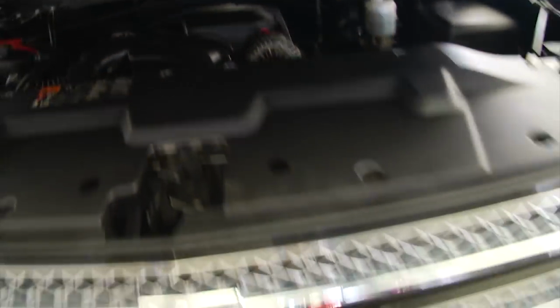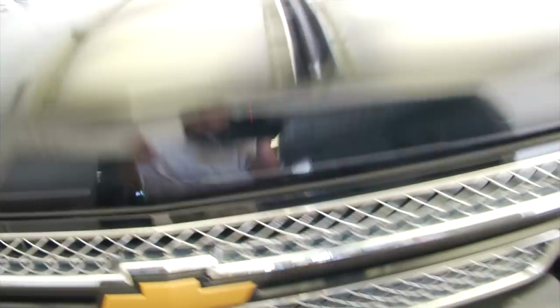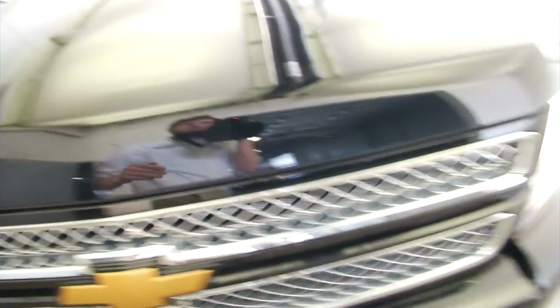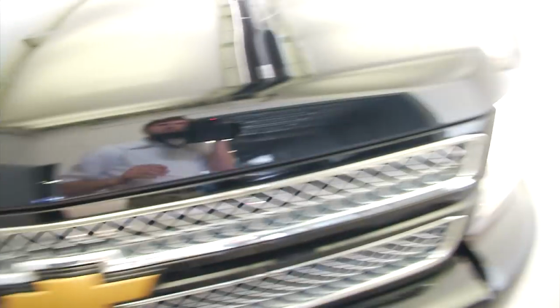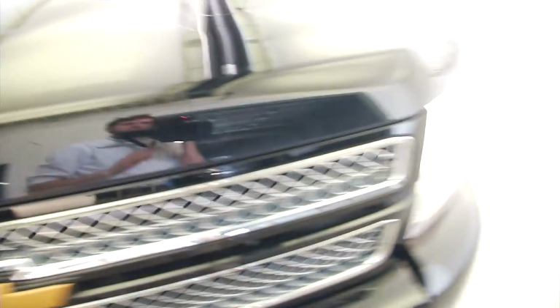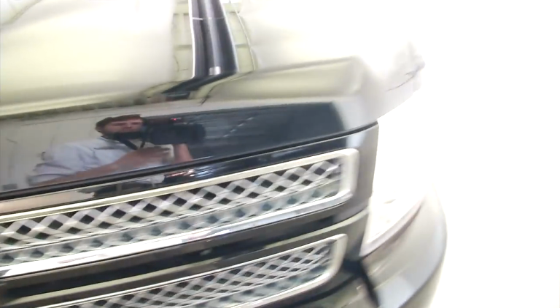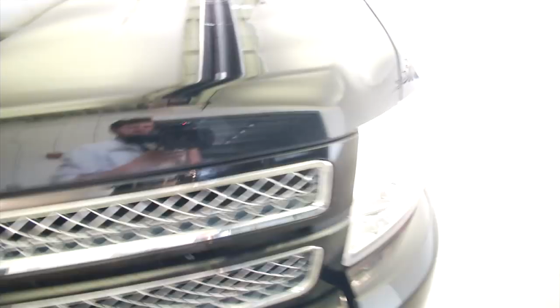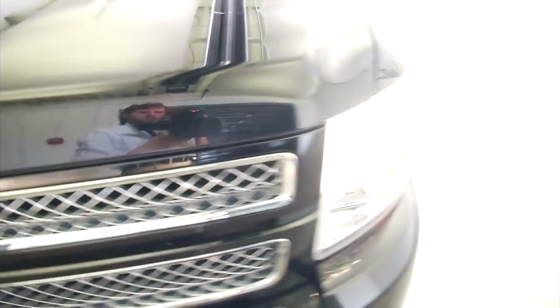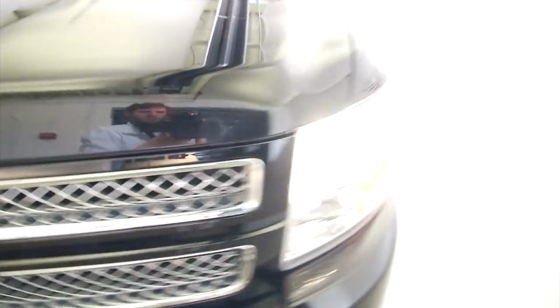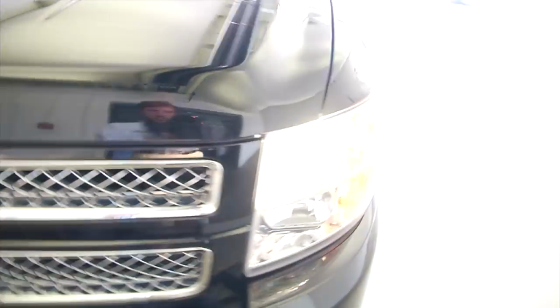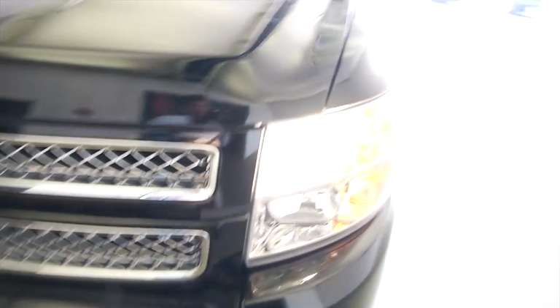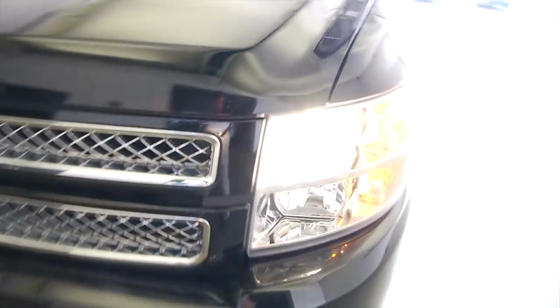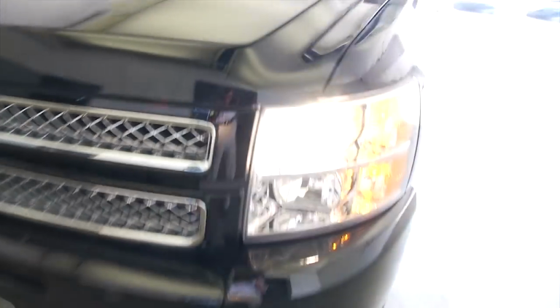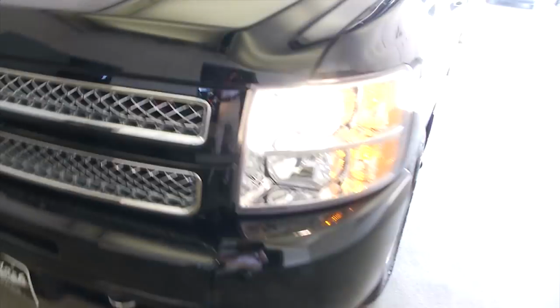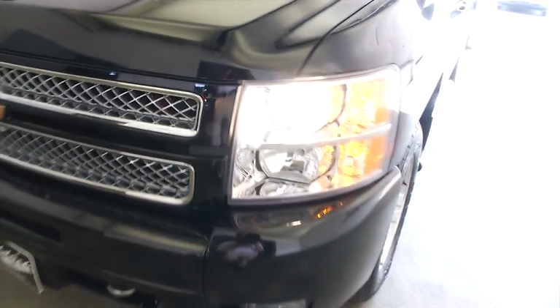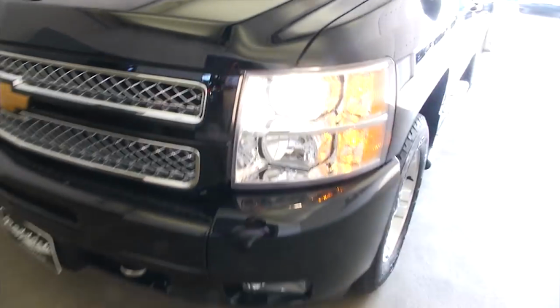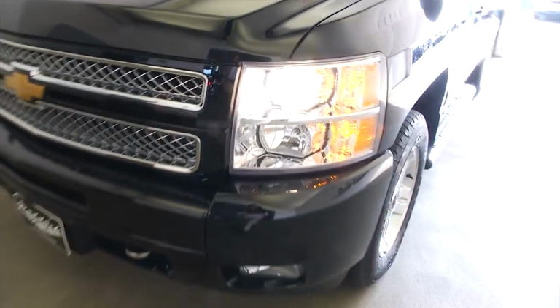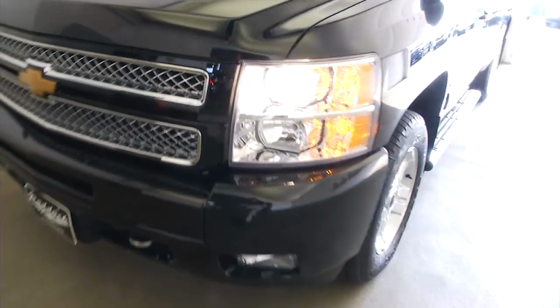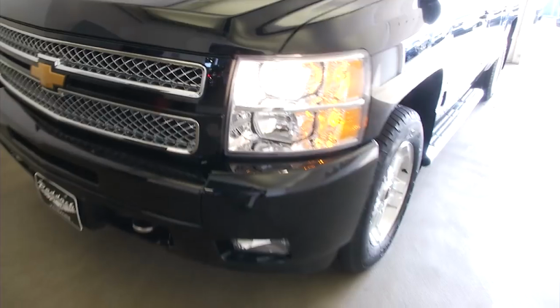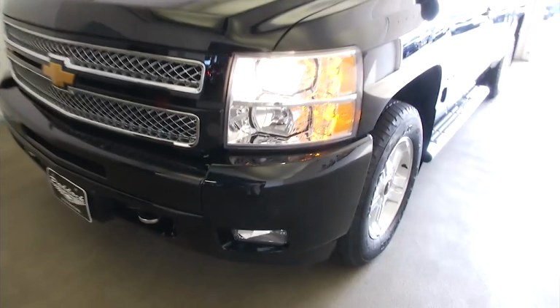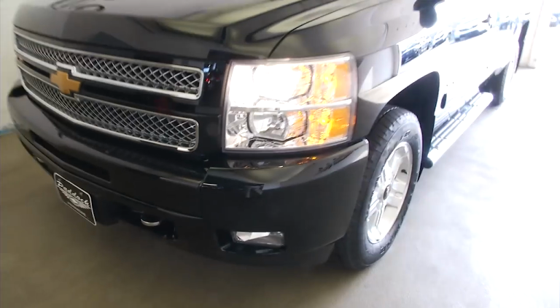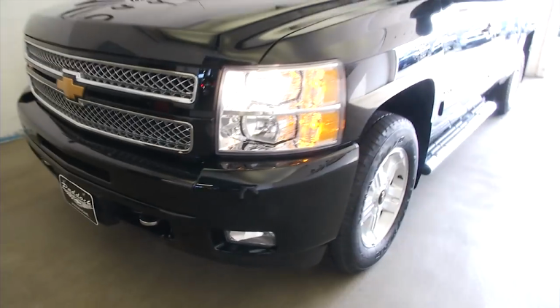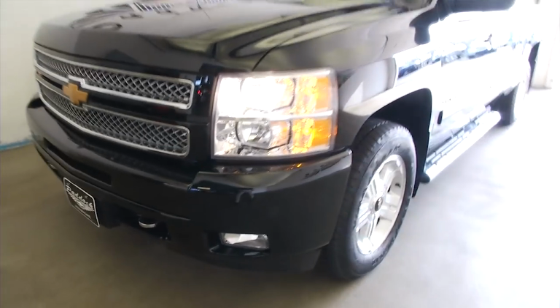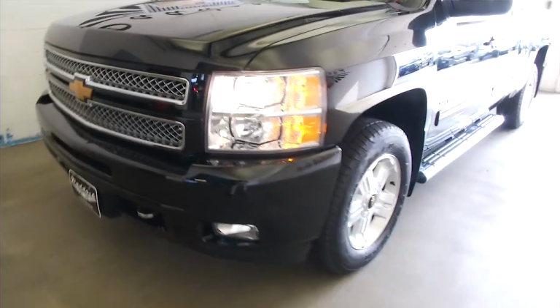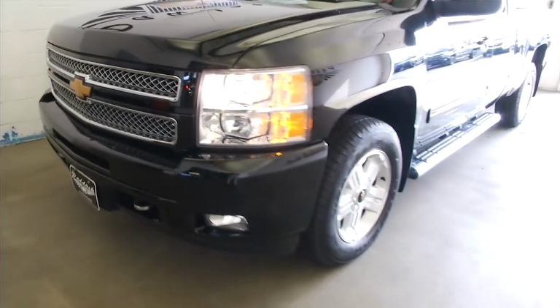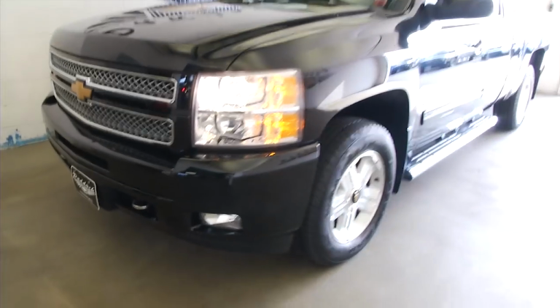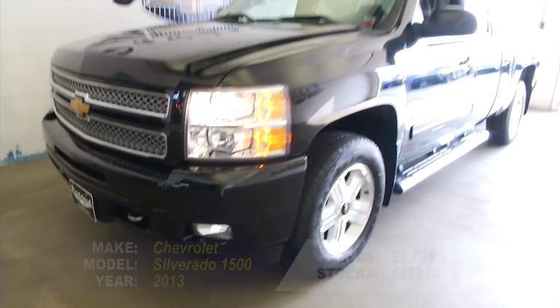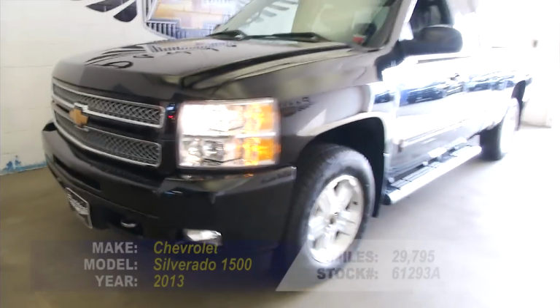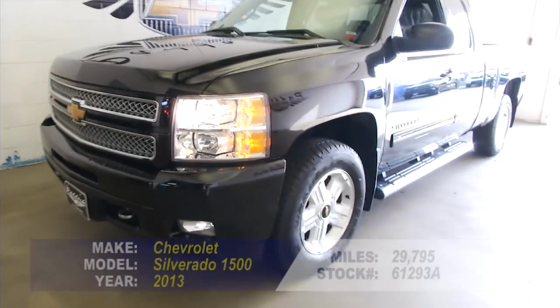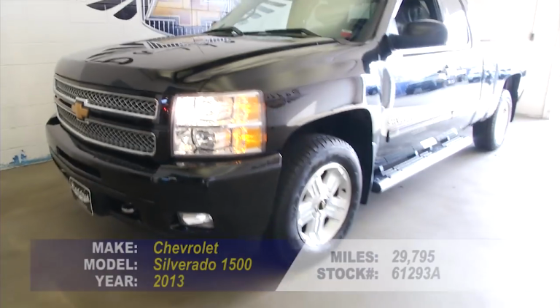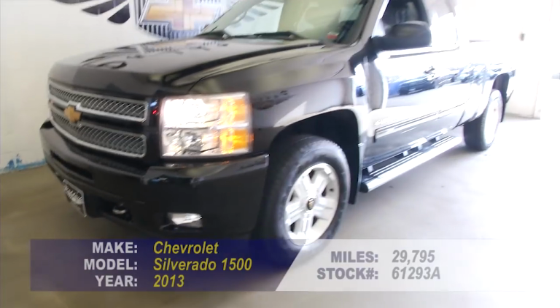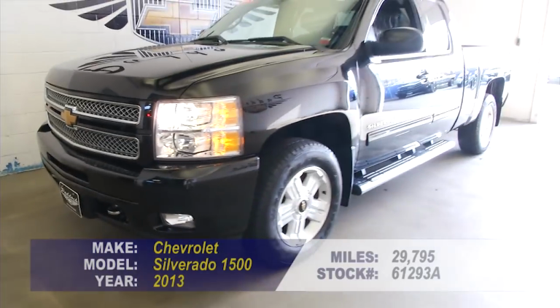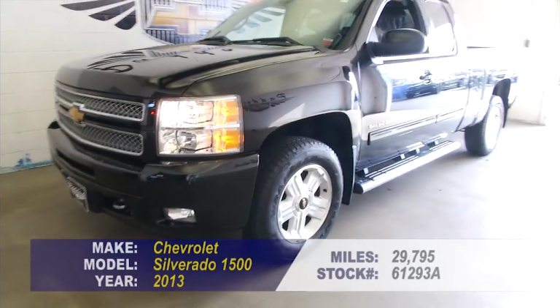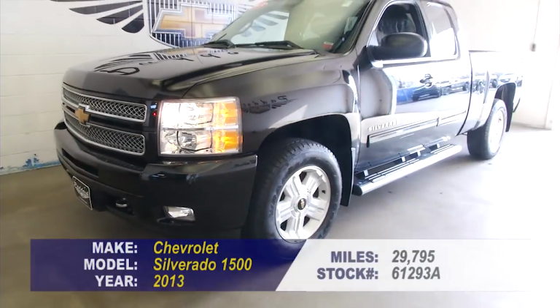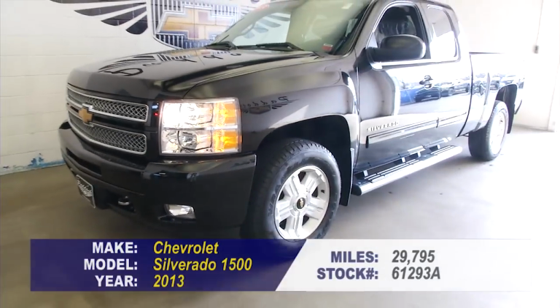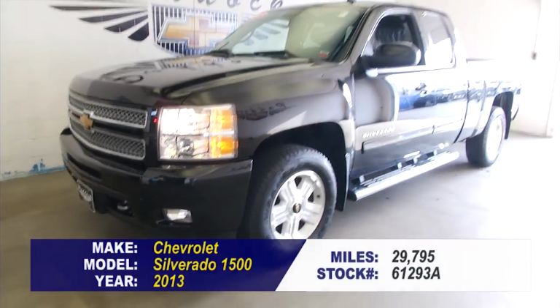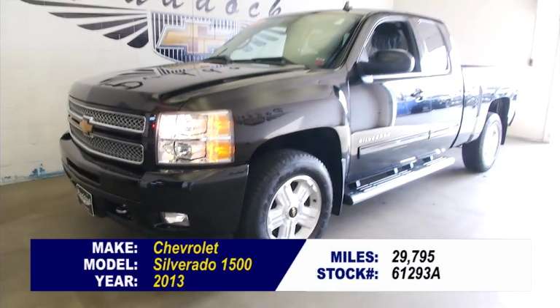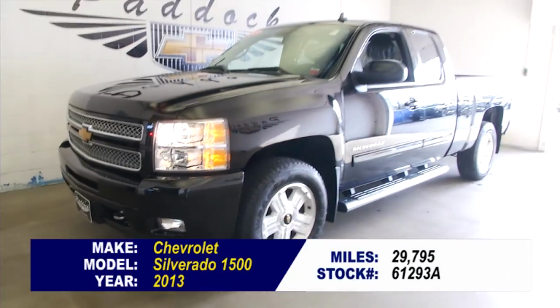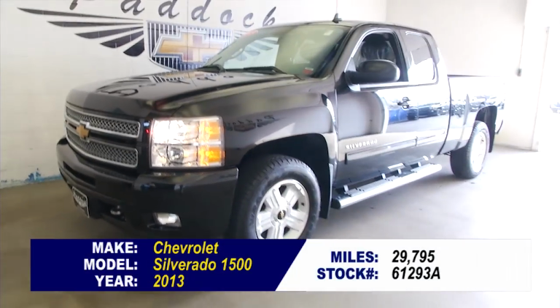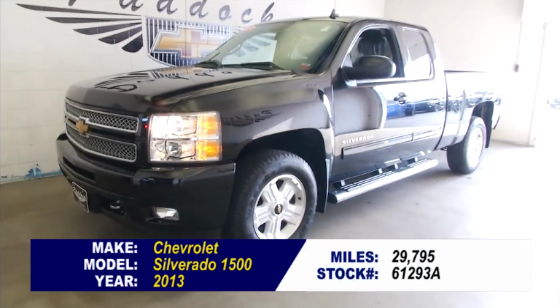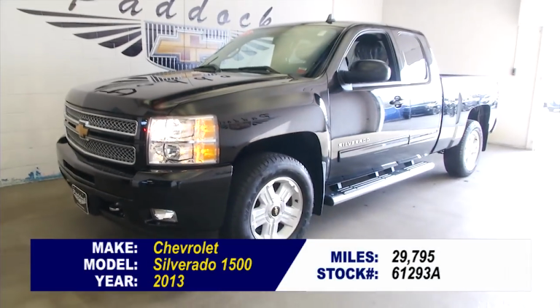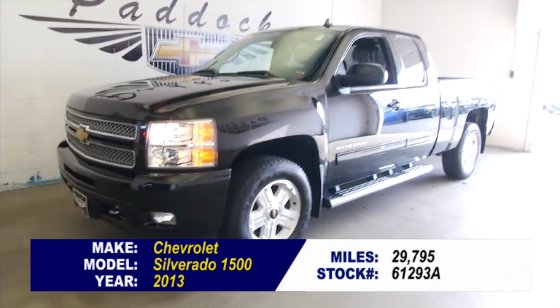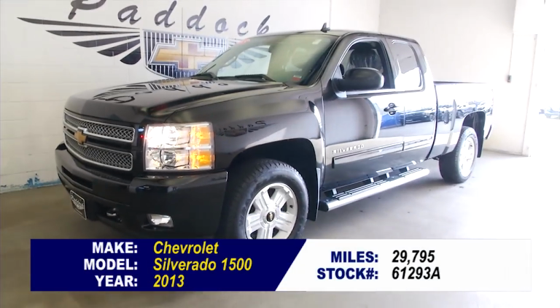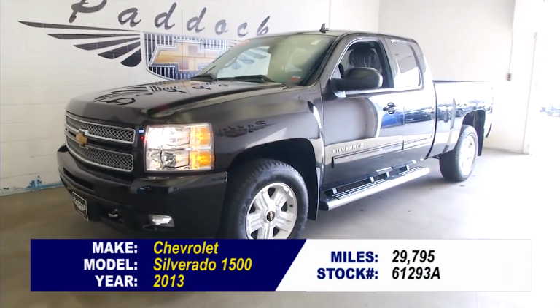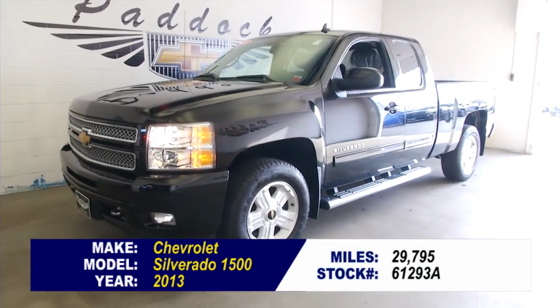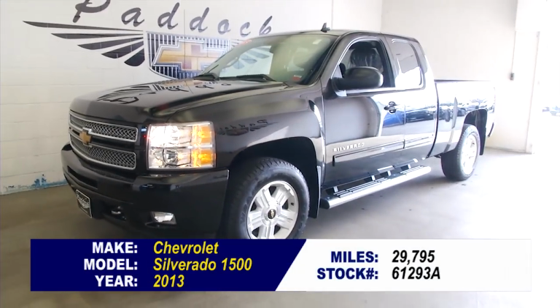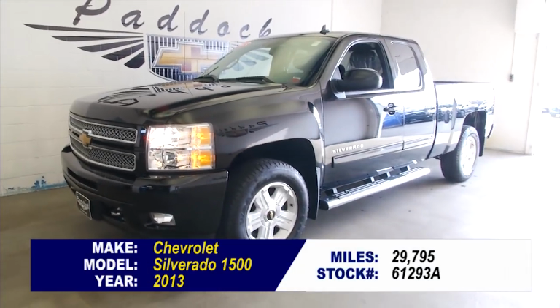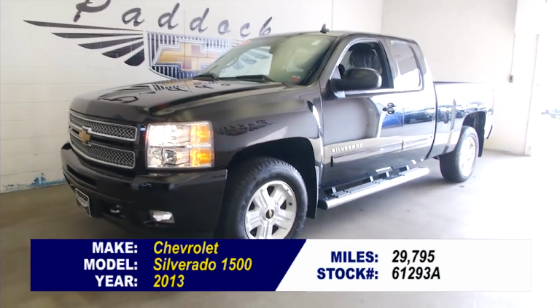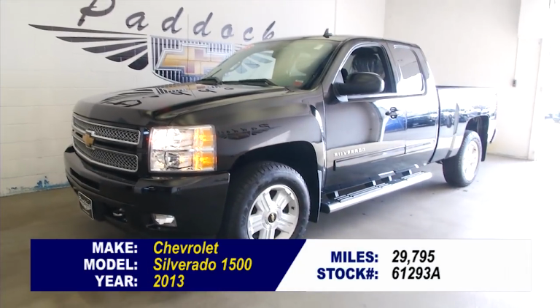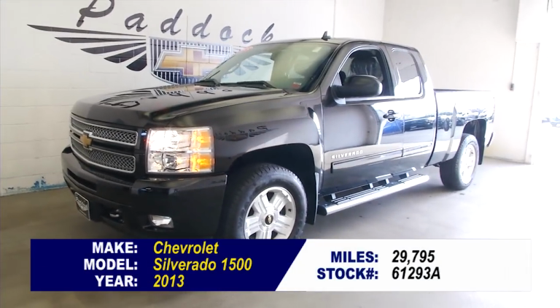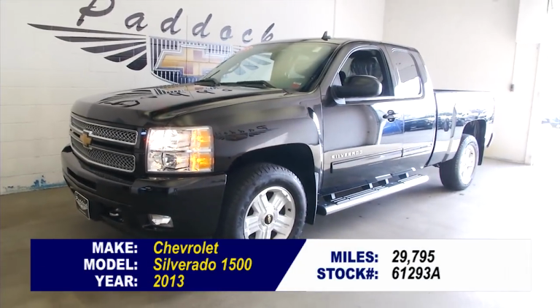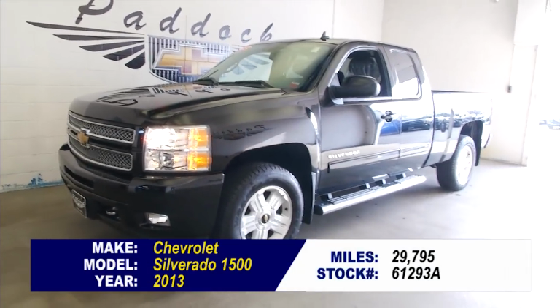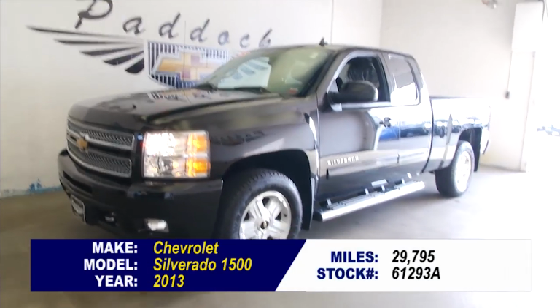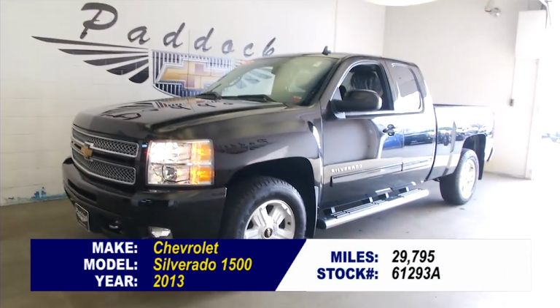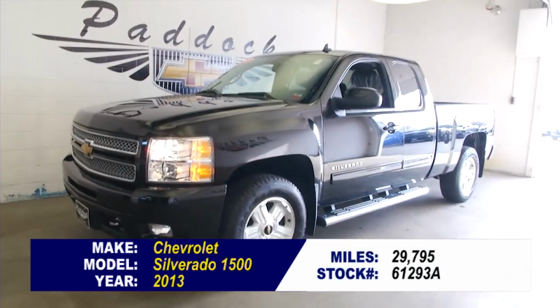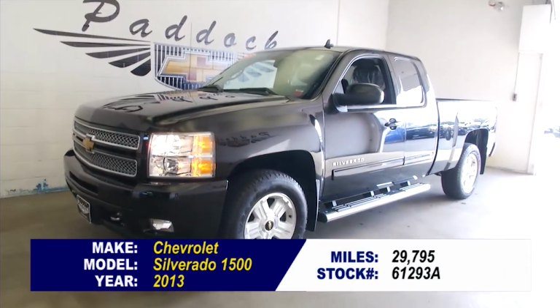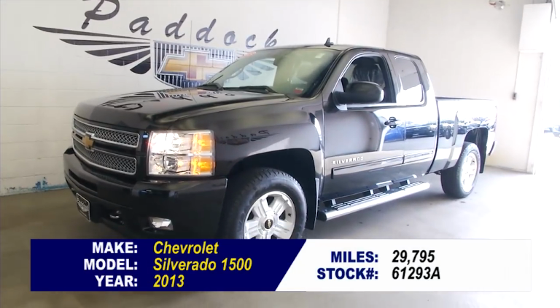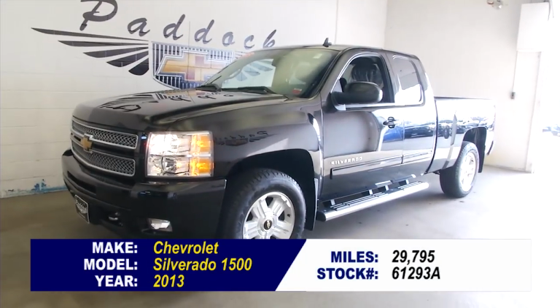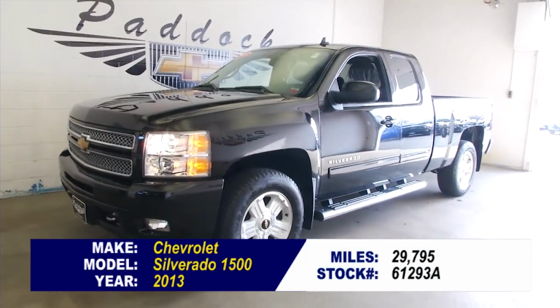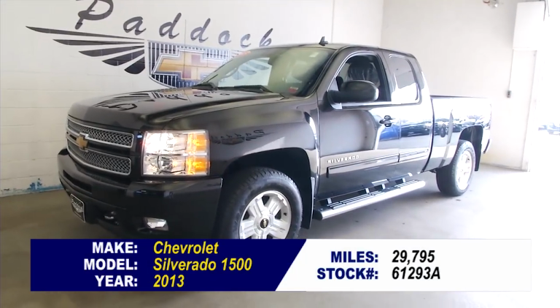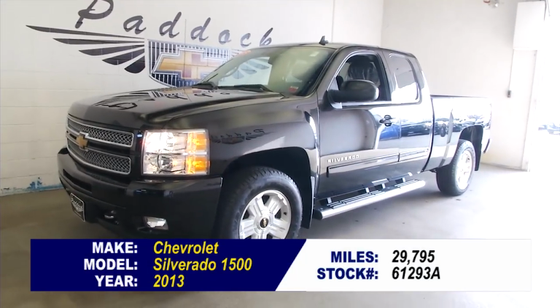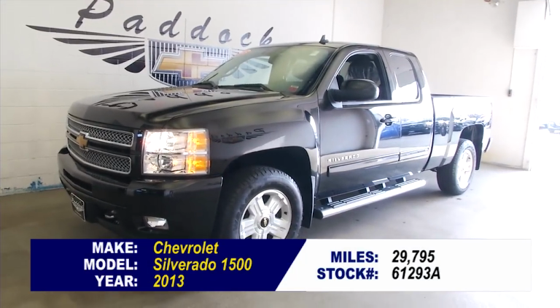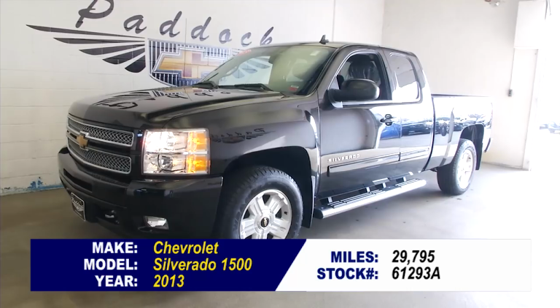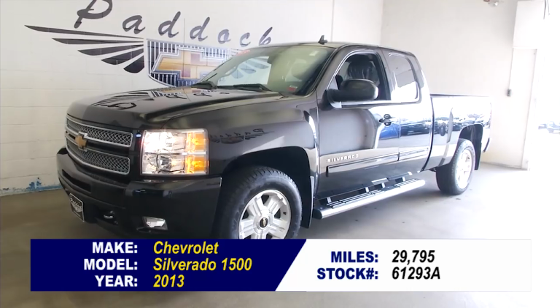Eight-cylinder 5.3-liter engine. If you're interested in this Silverado, give us a call at 876-0945.